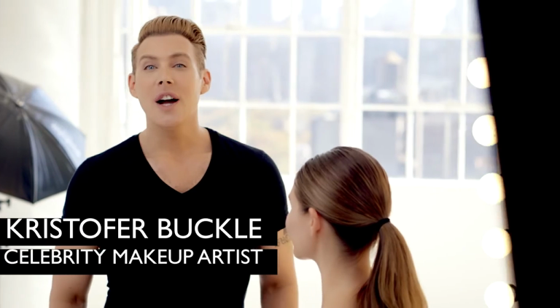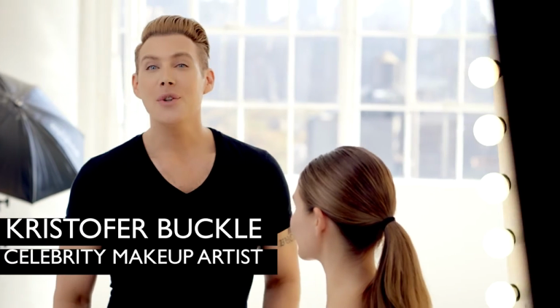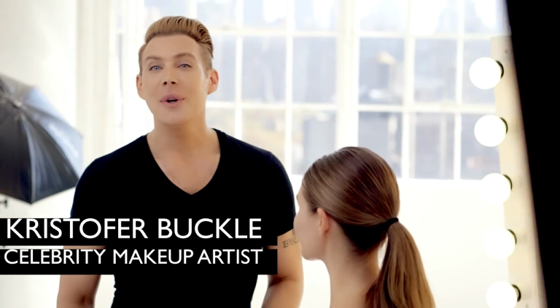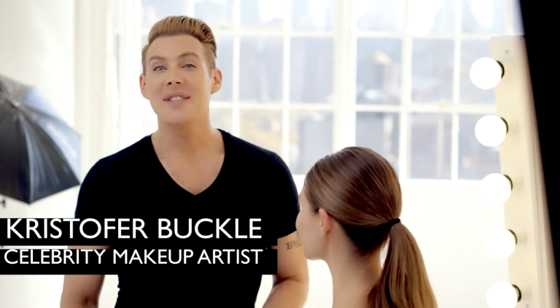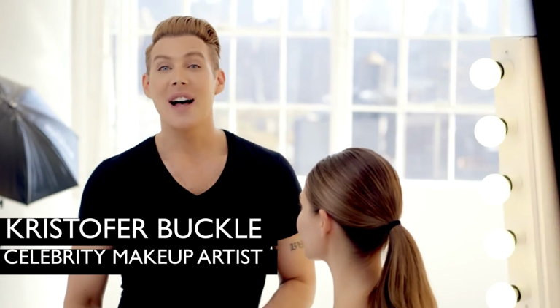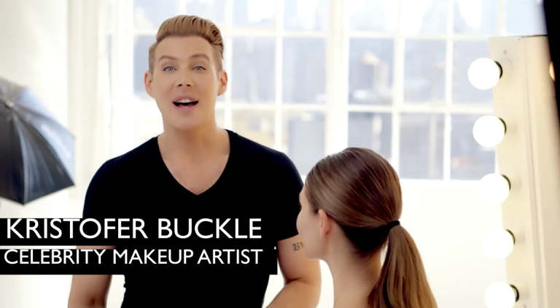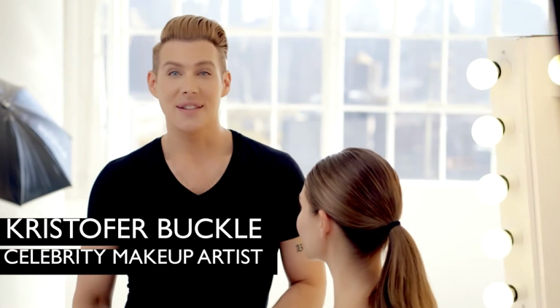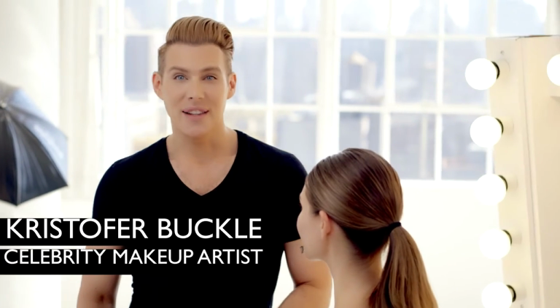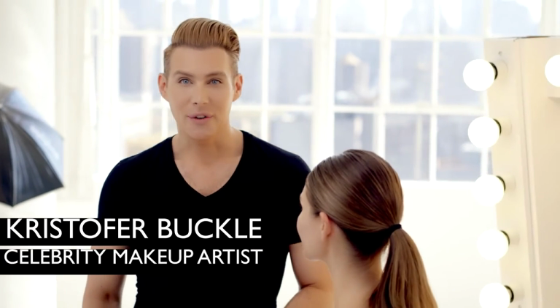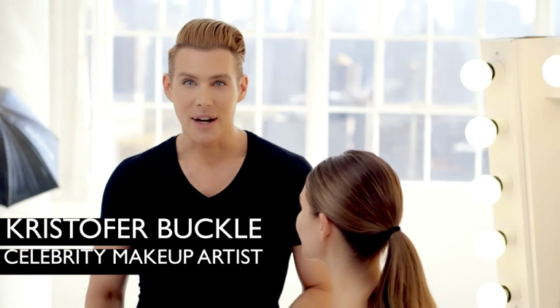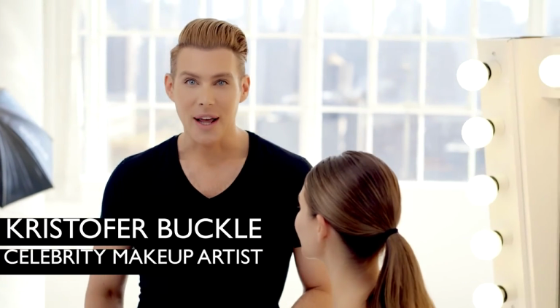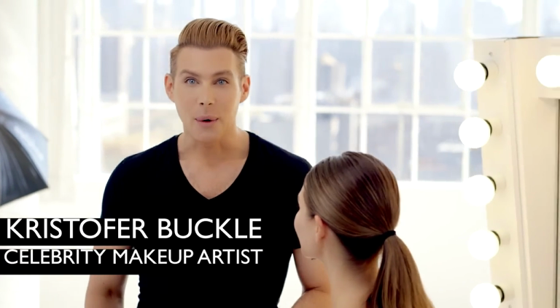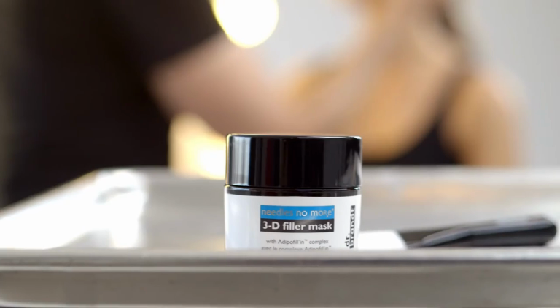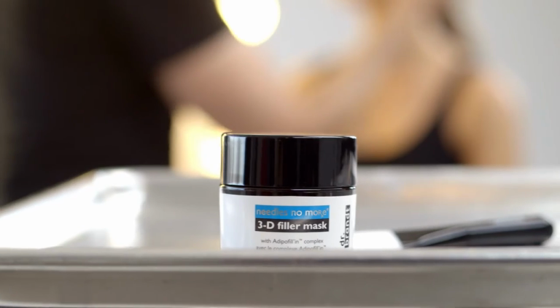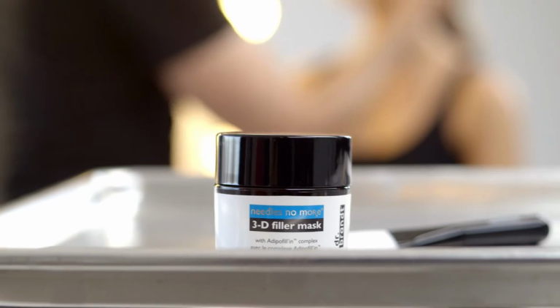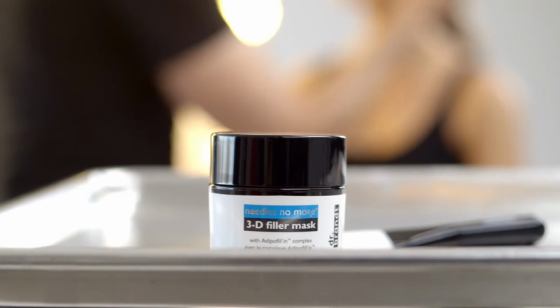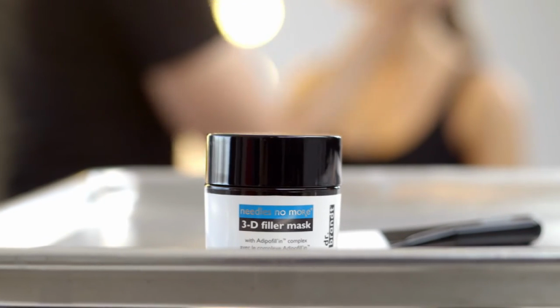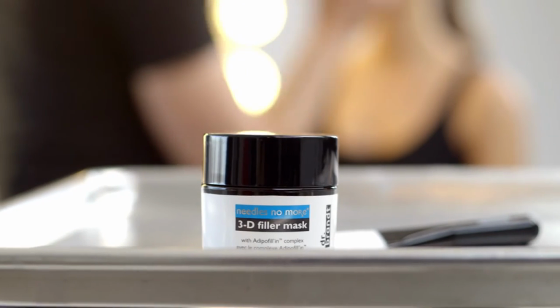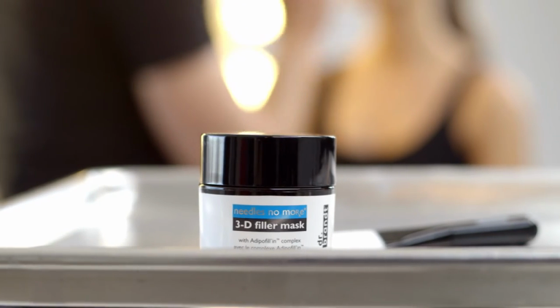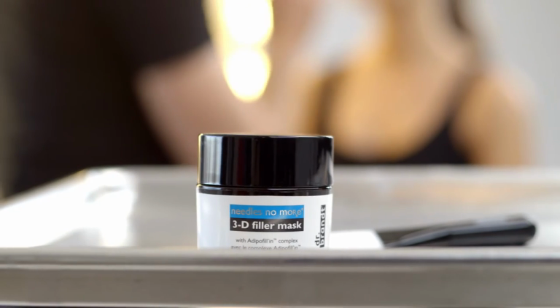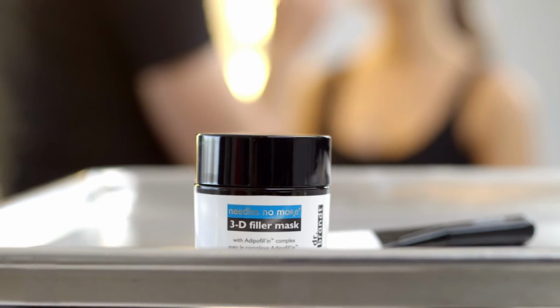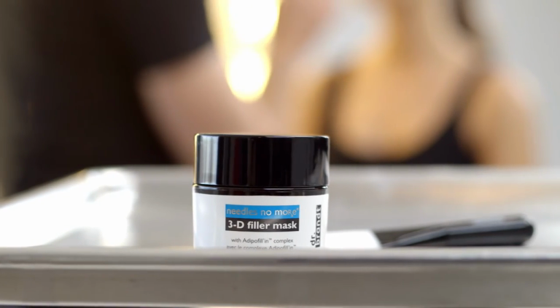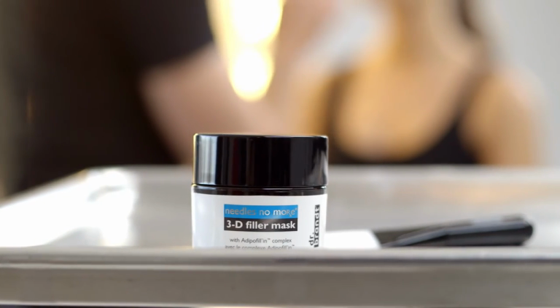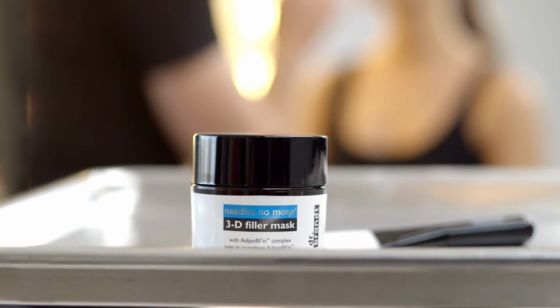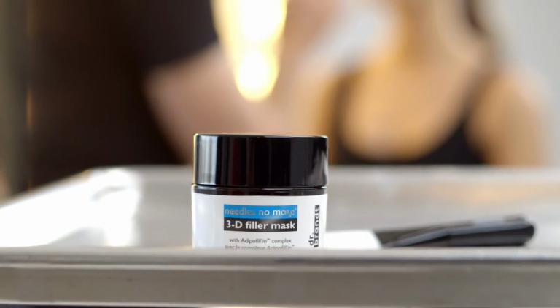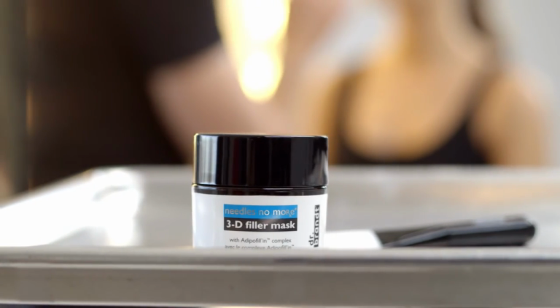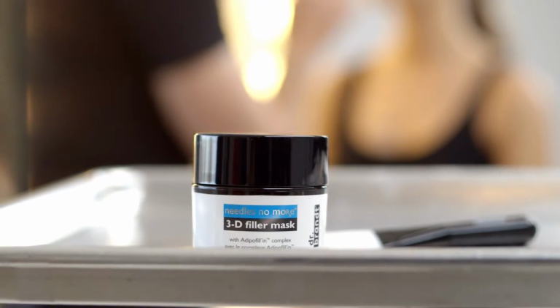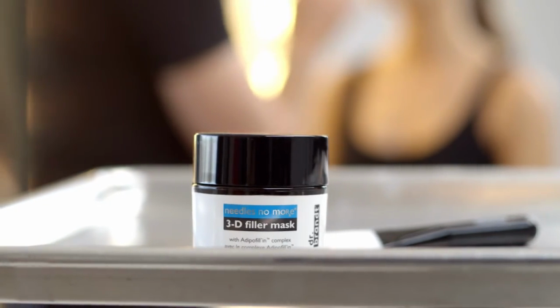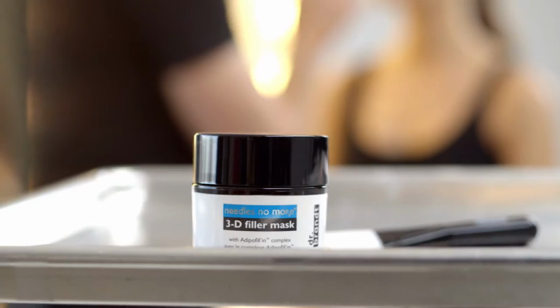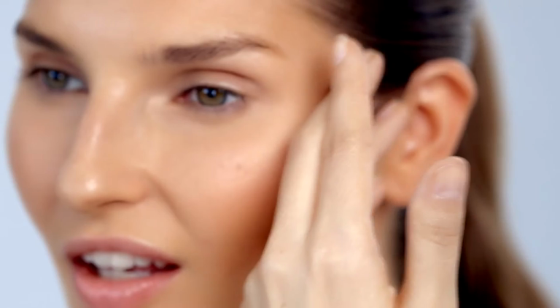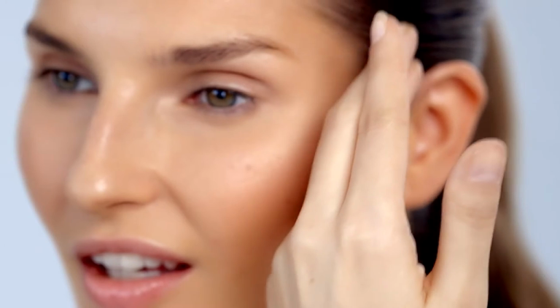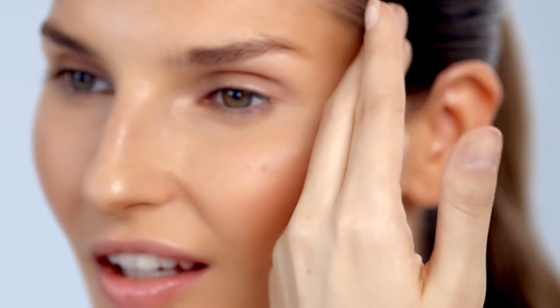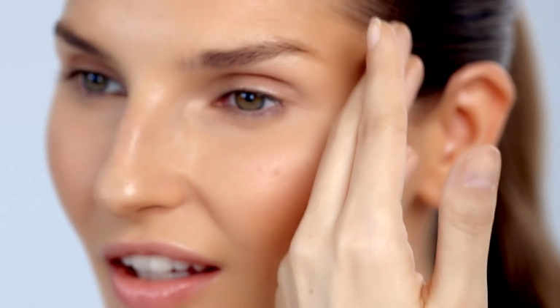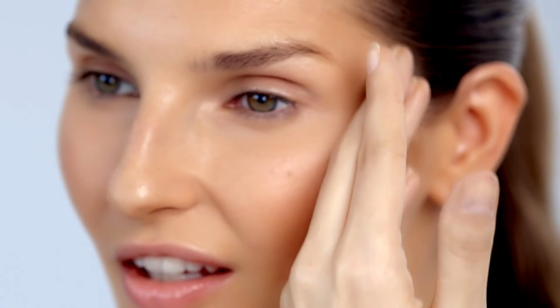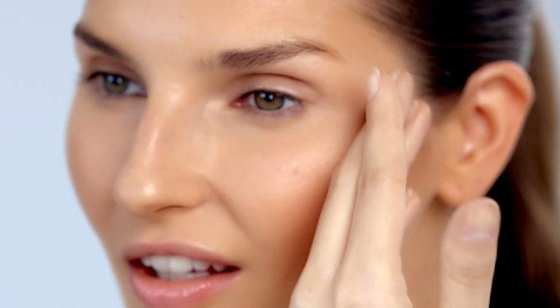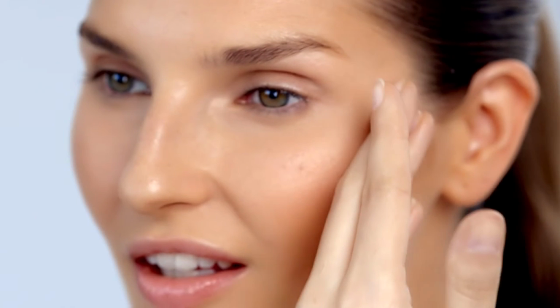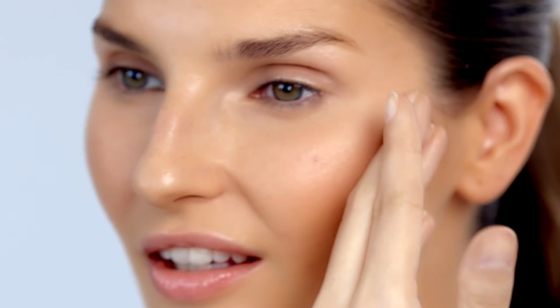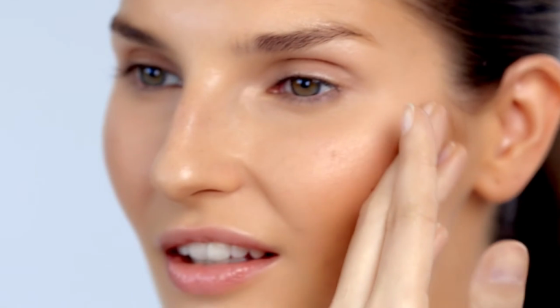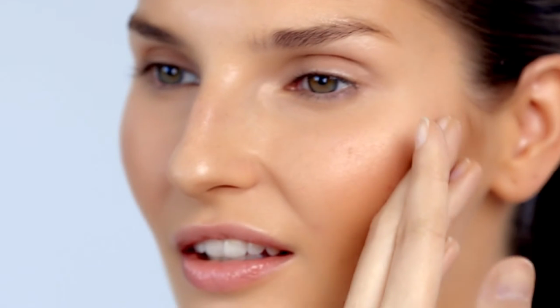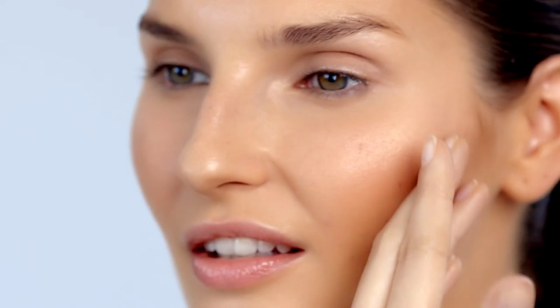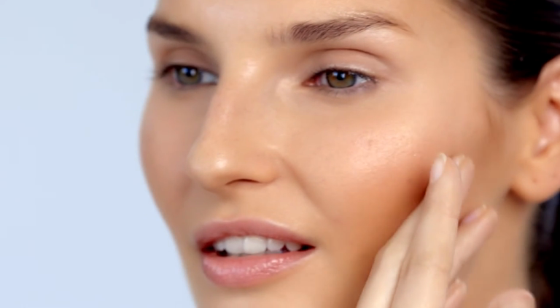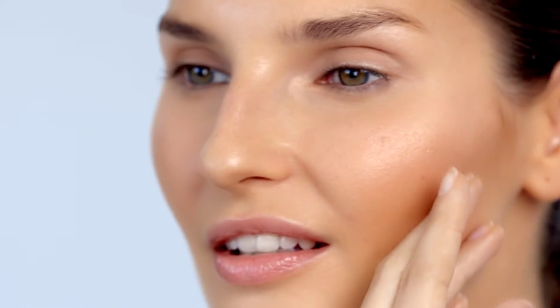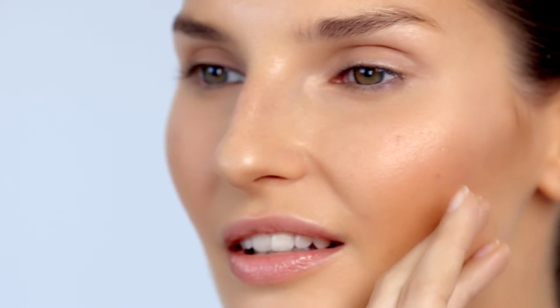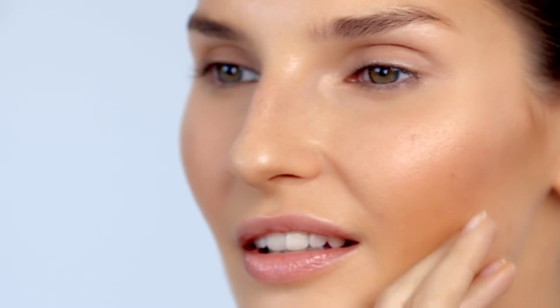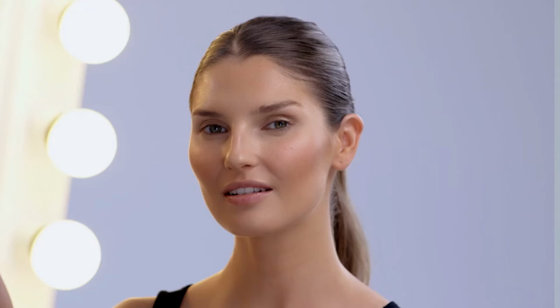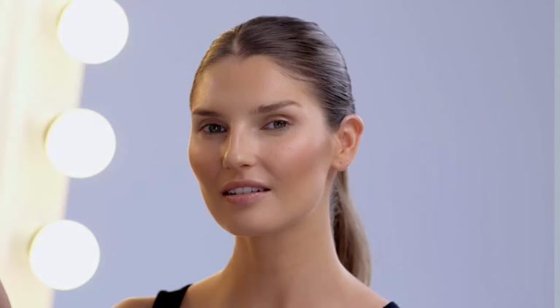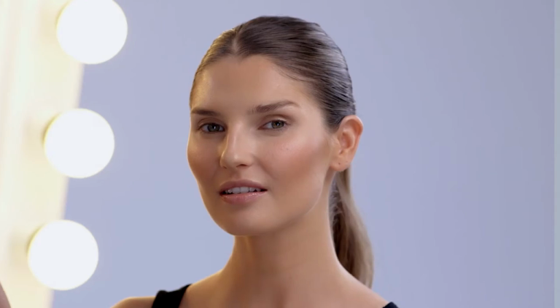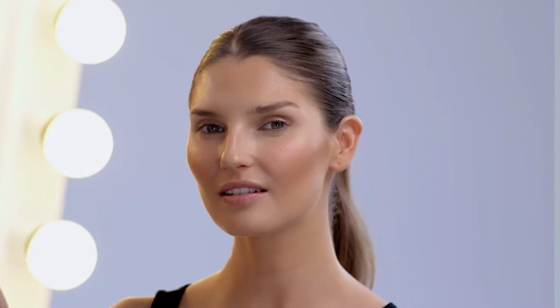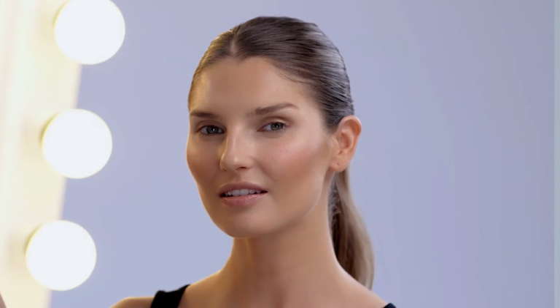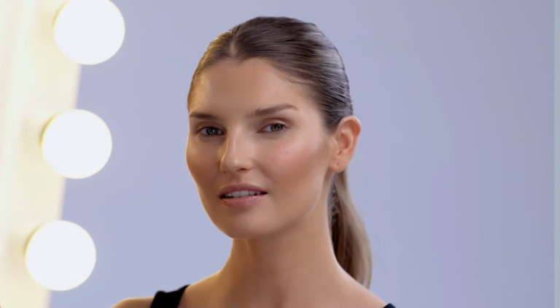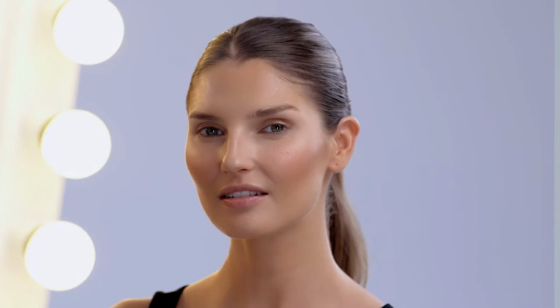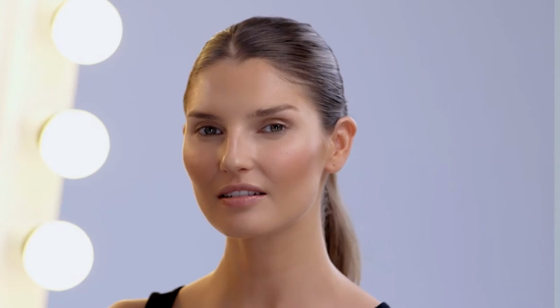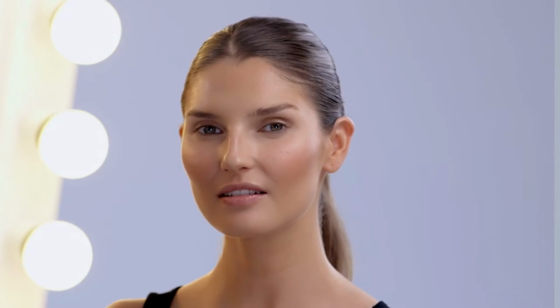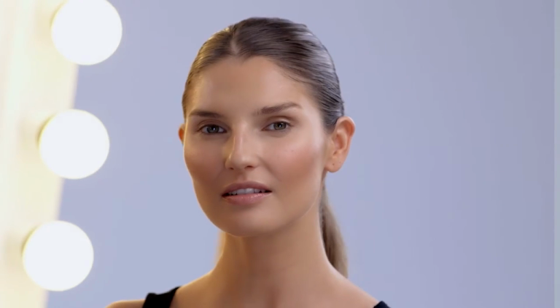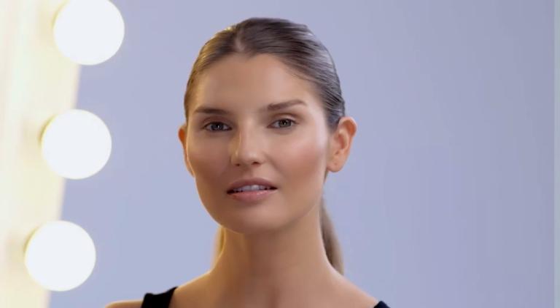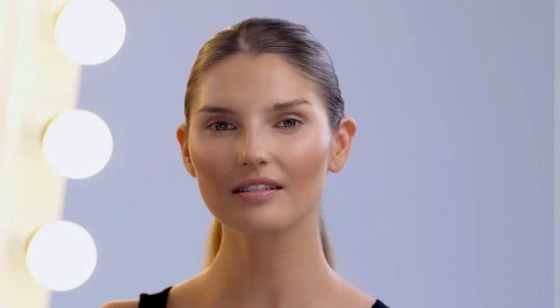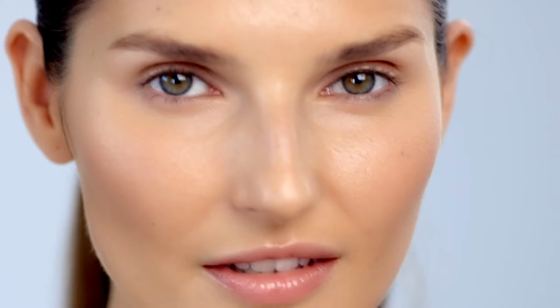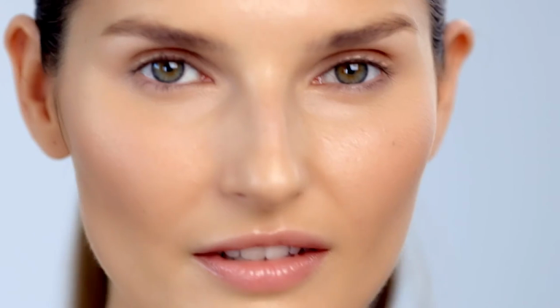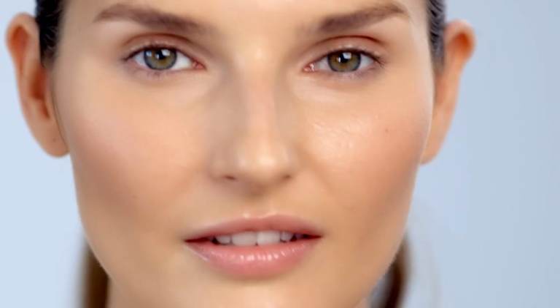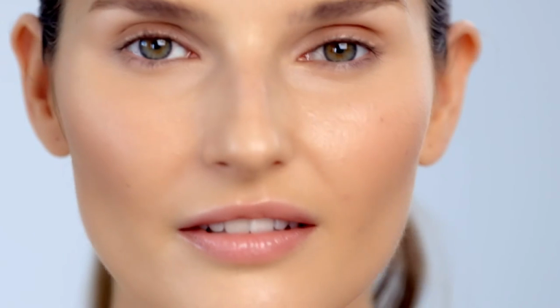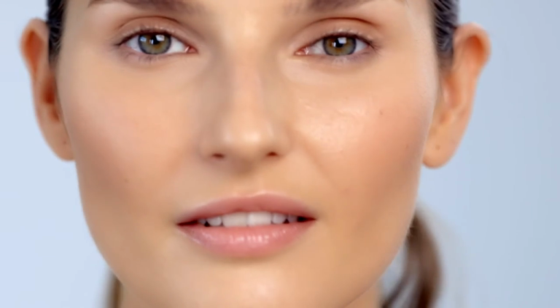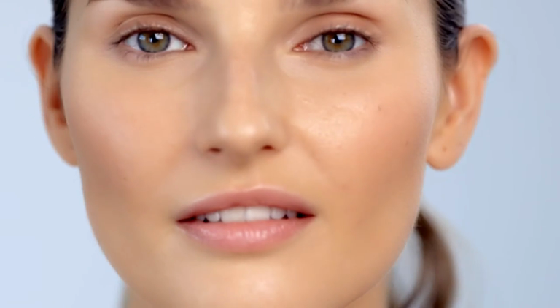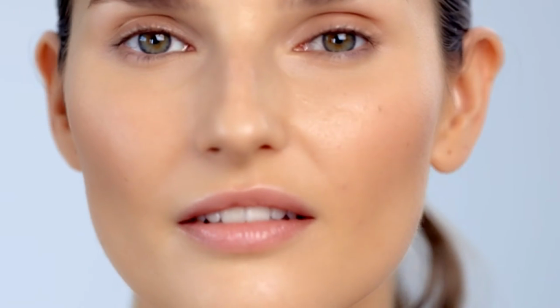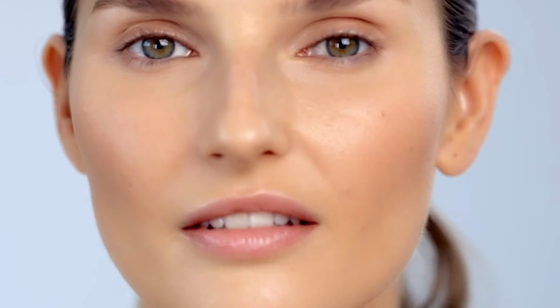Contouring is the hottest thing right now. The new 3D filler mask from Dr. Brand Skincare volumizes, shapes, and fills the contours of the face for a more youthful look.